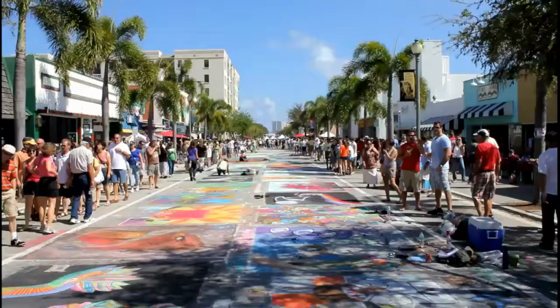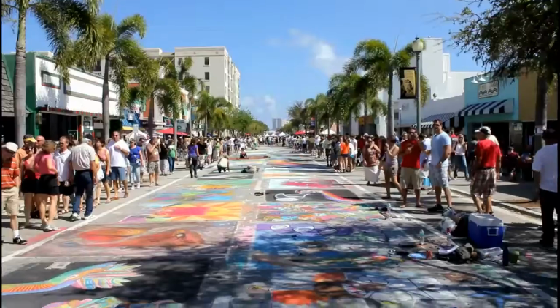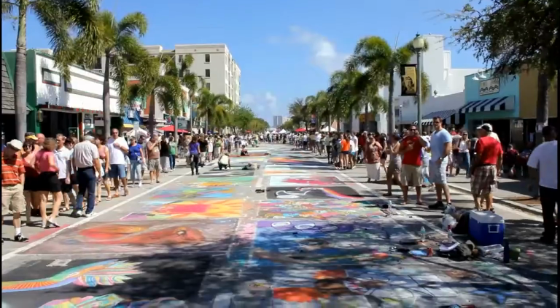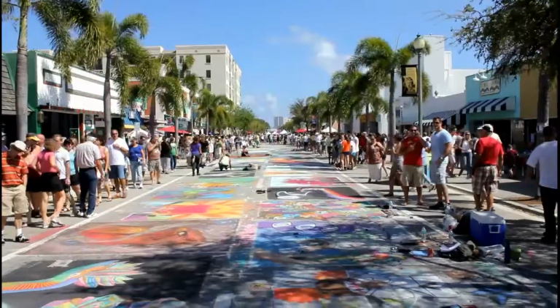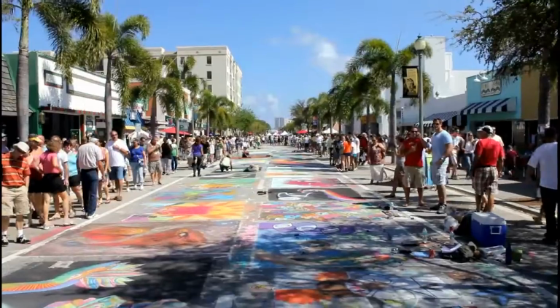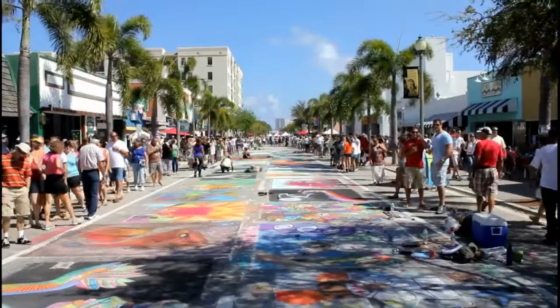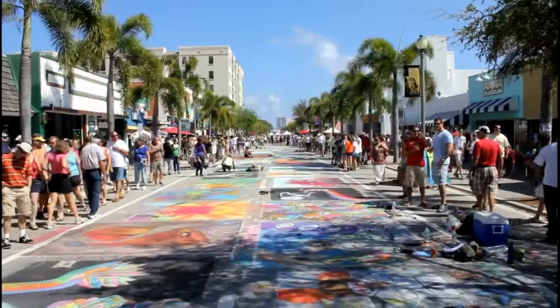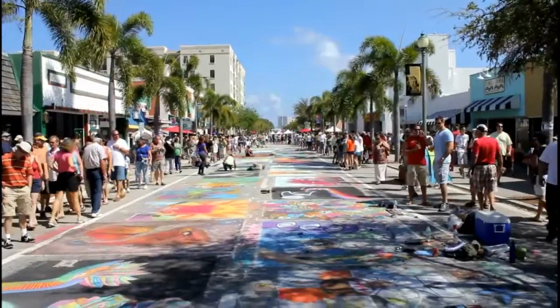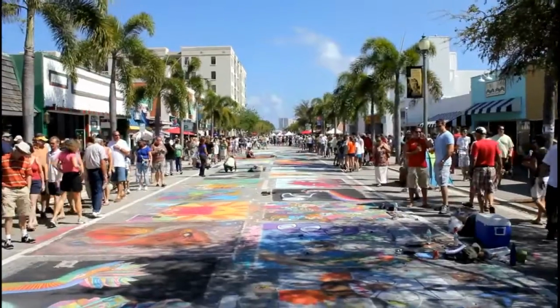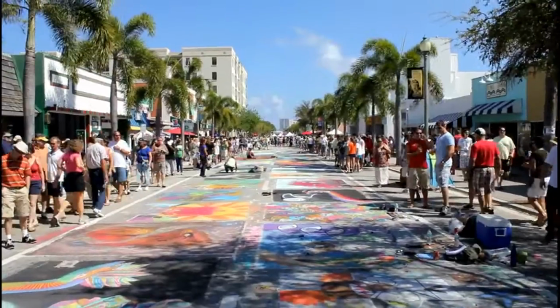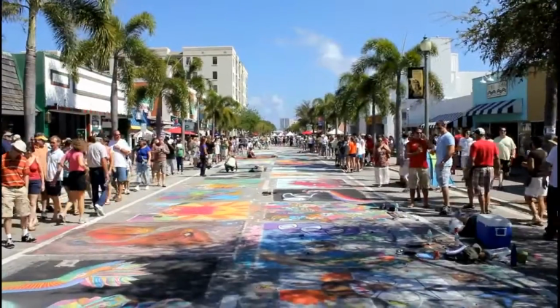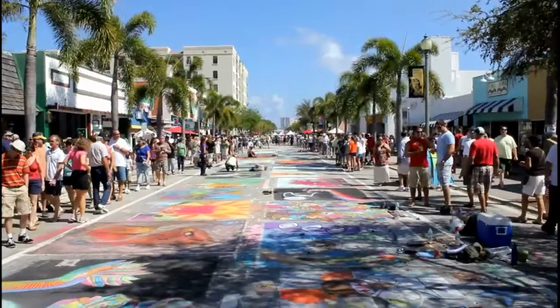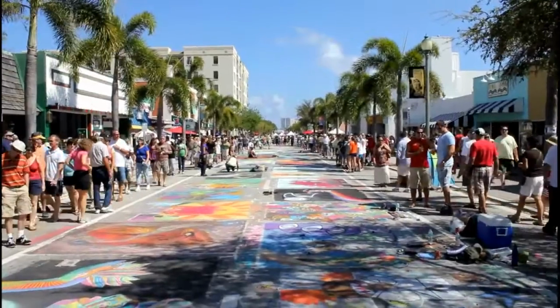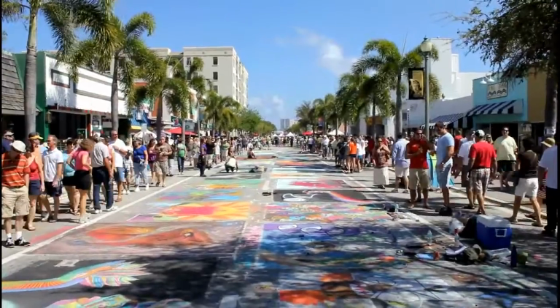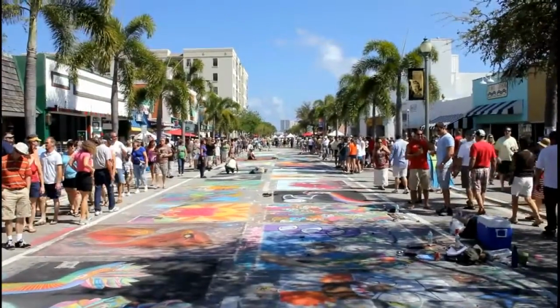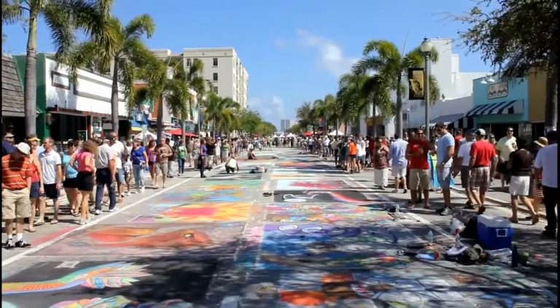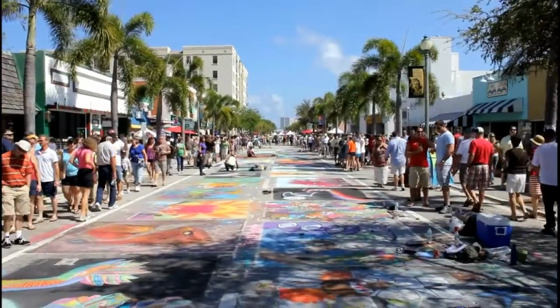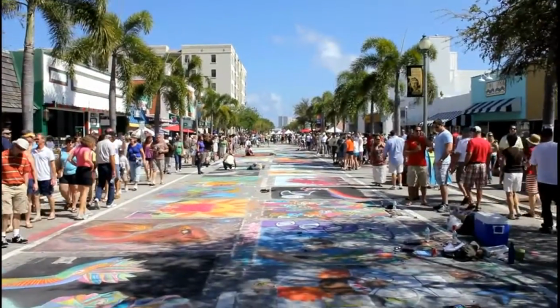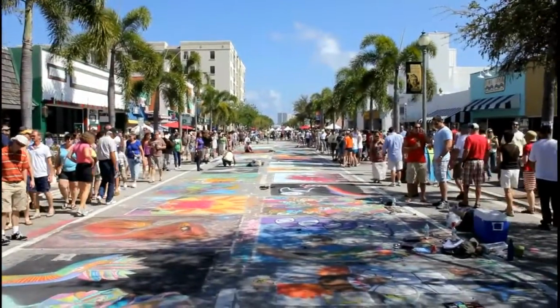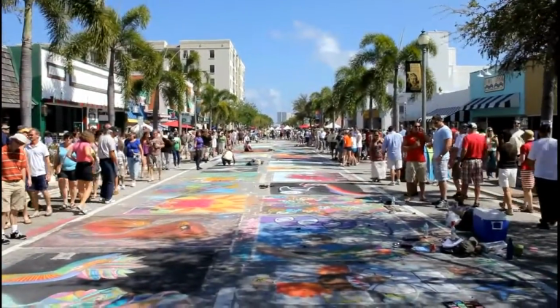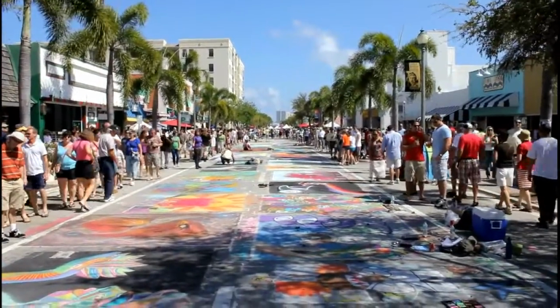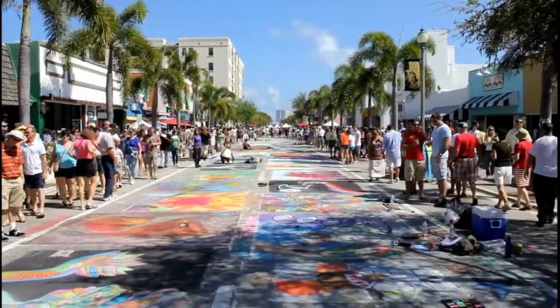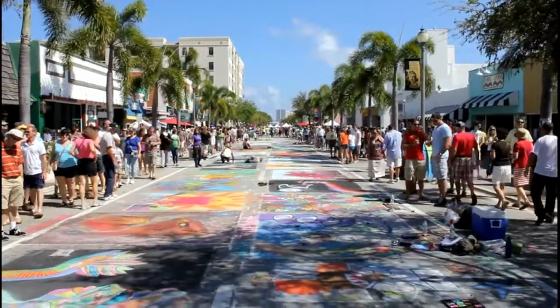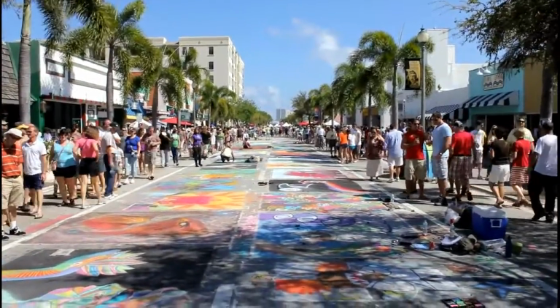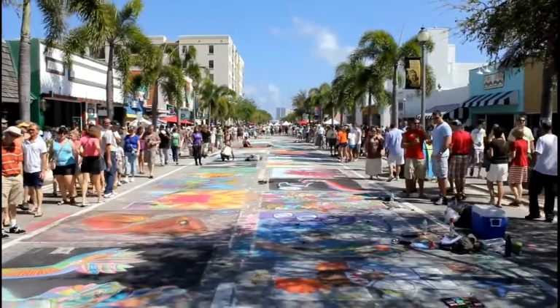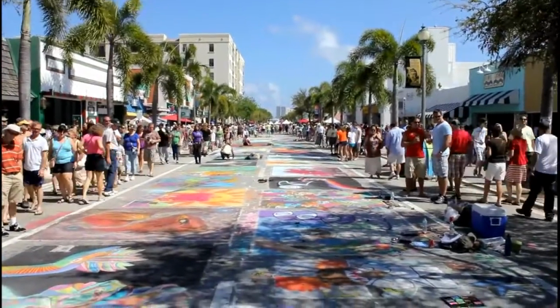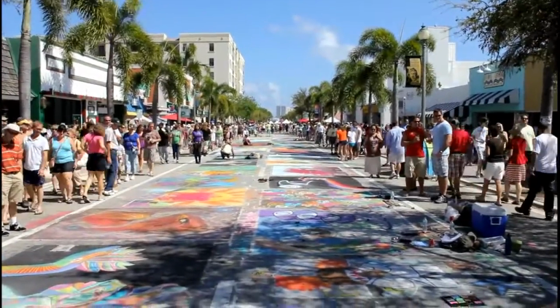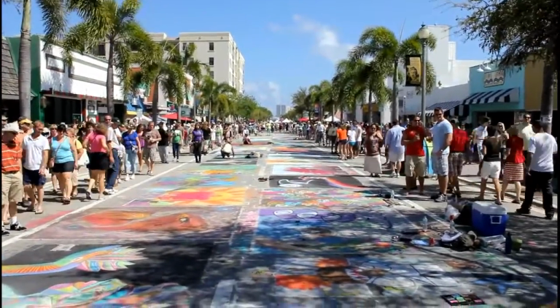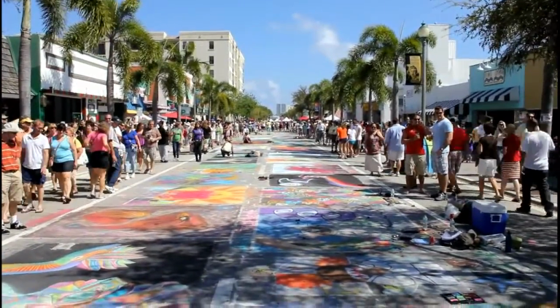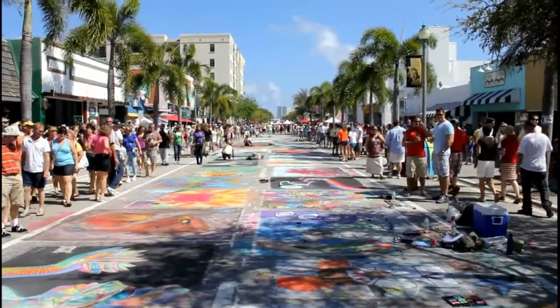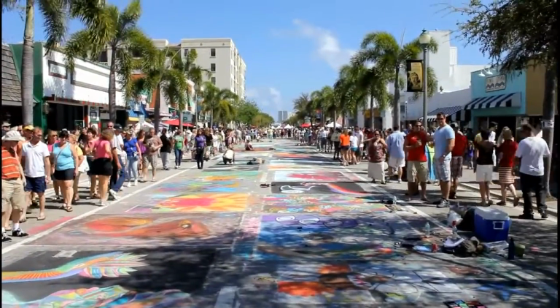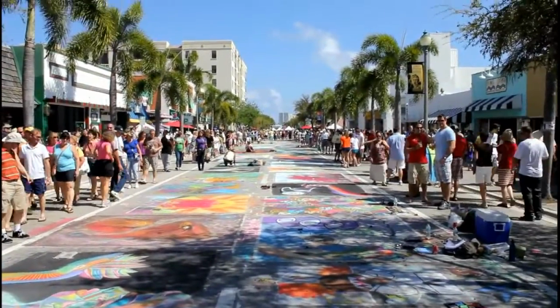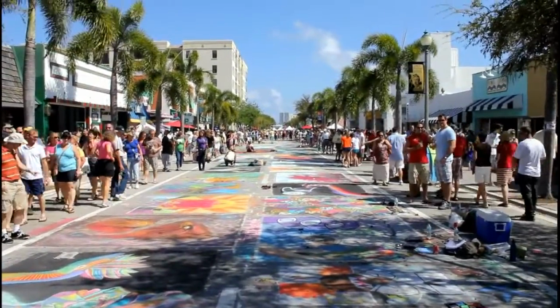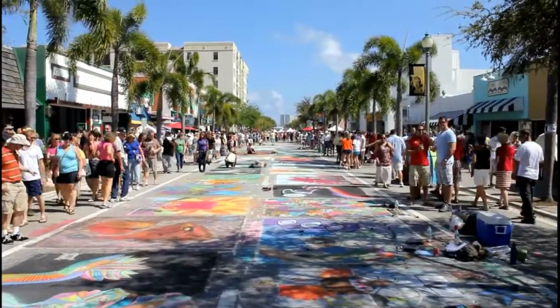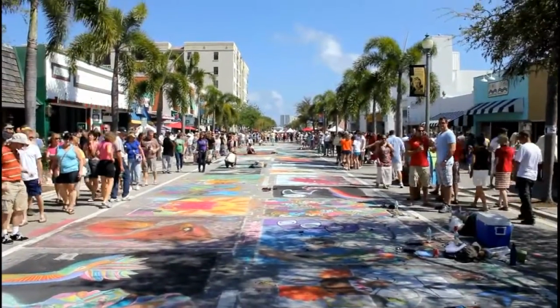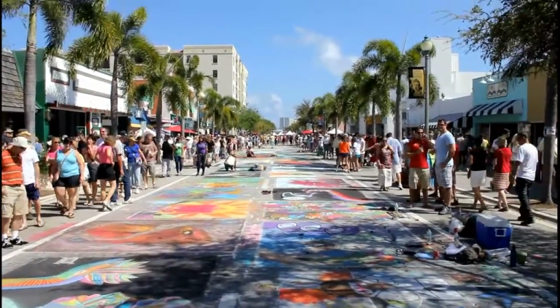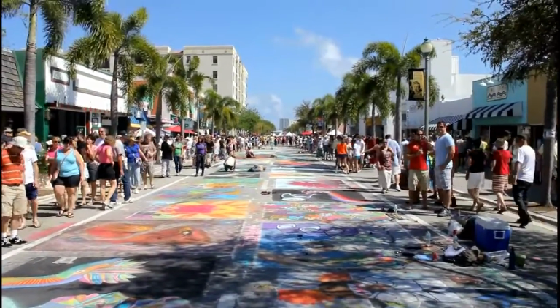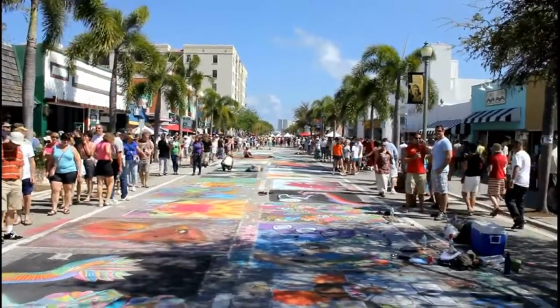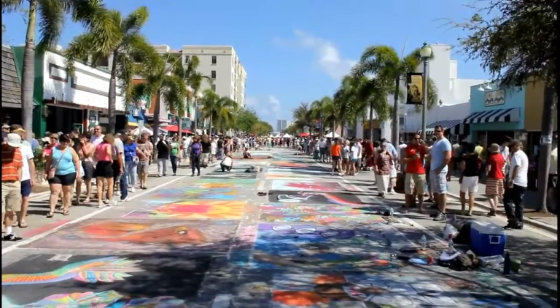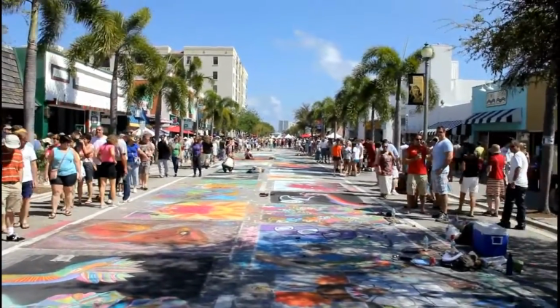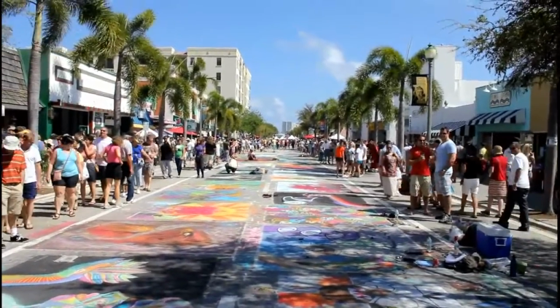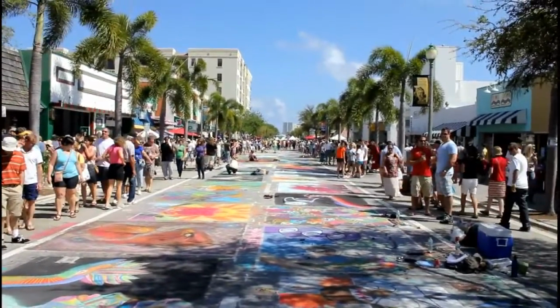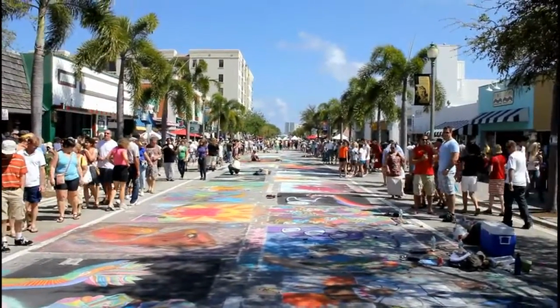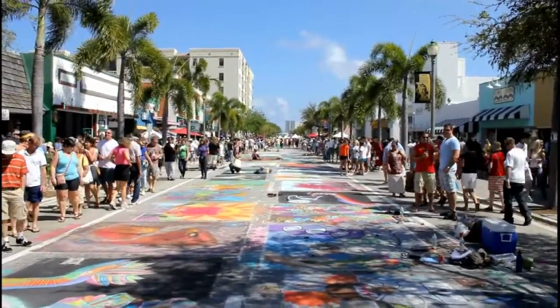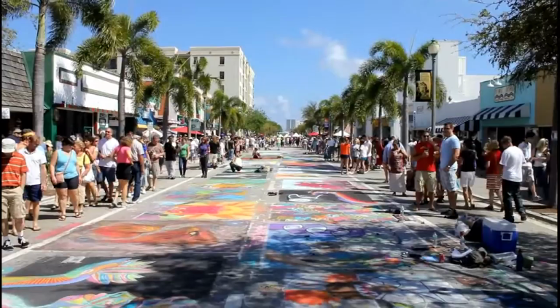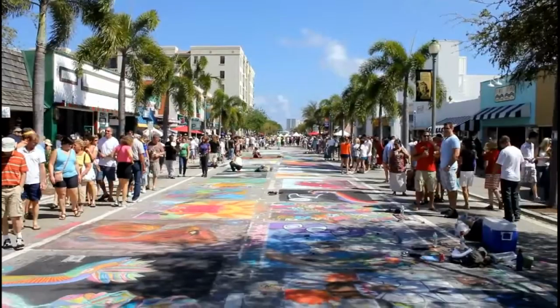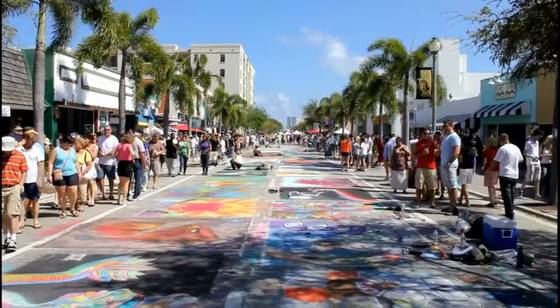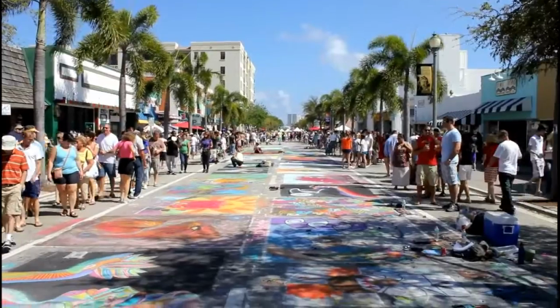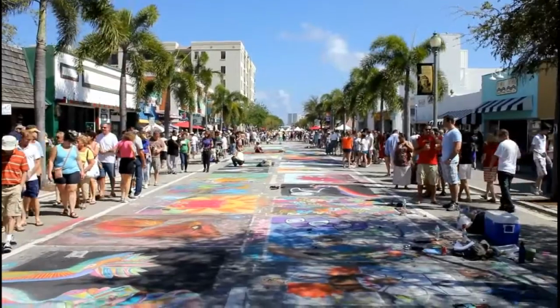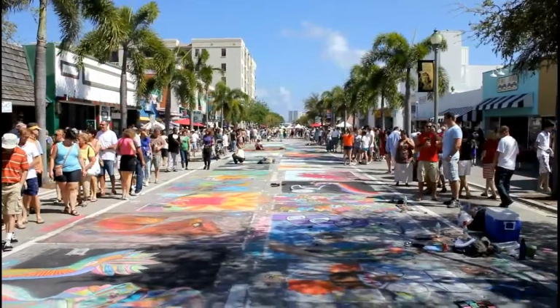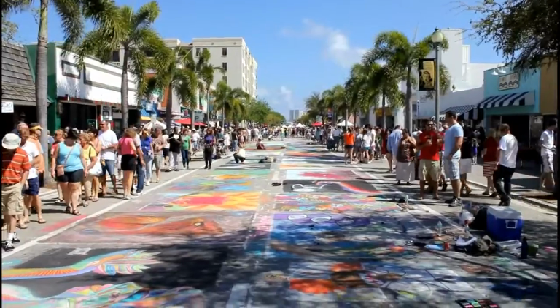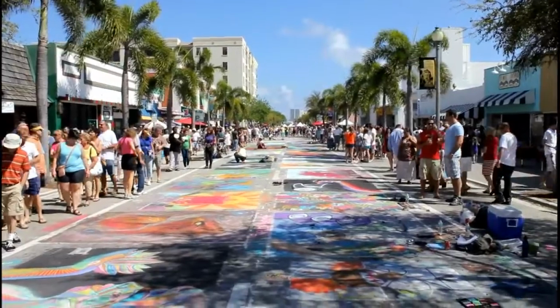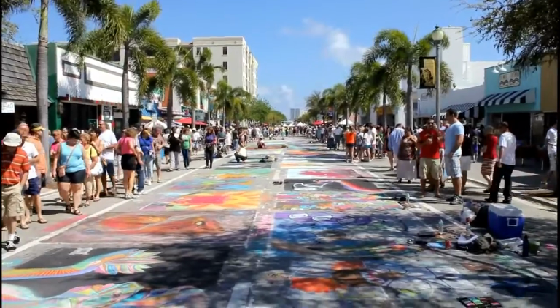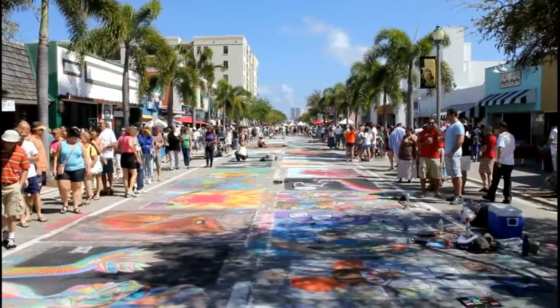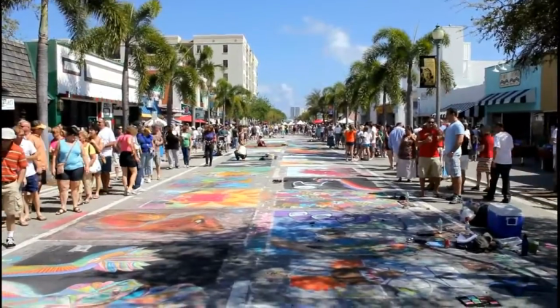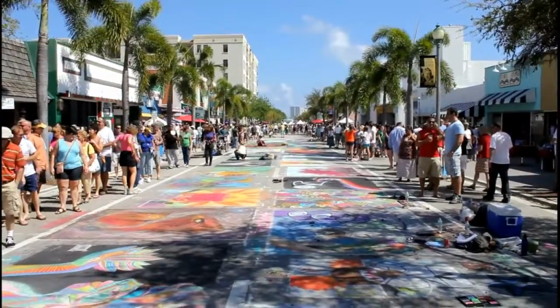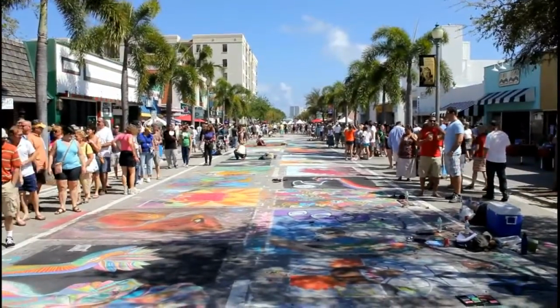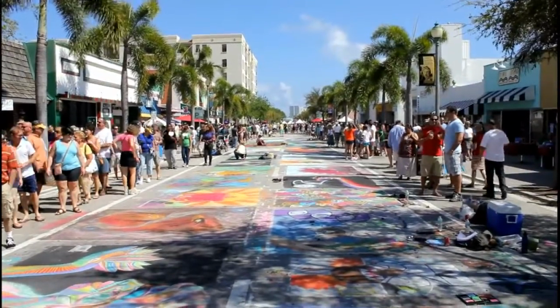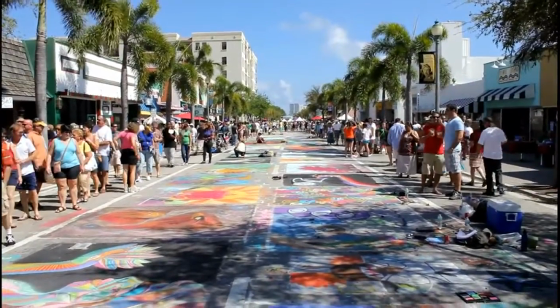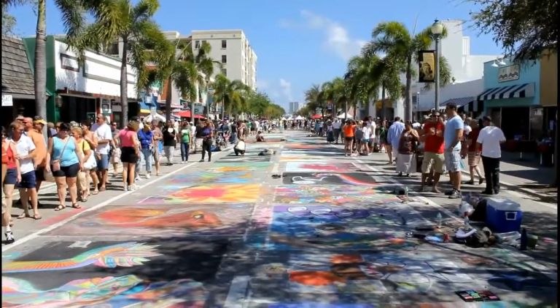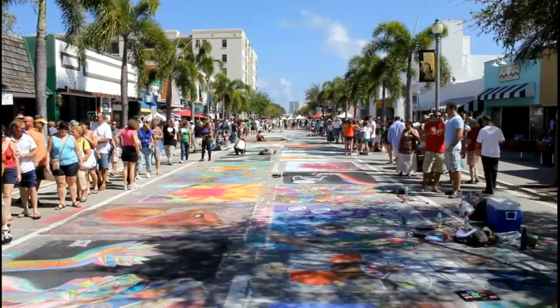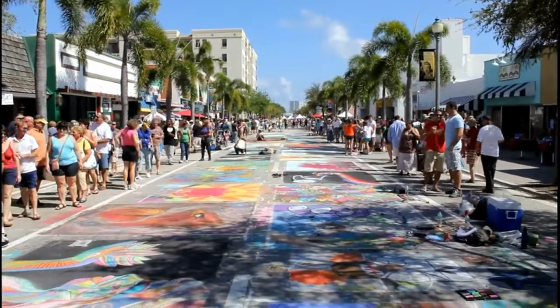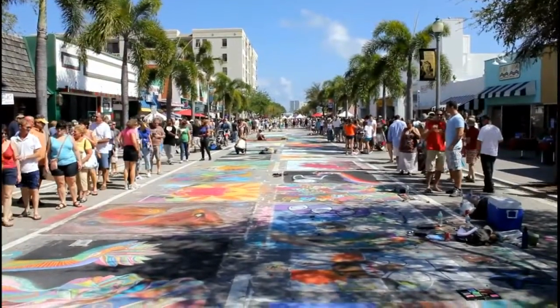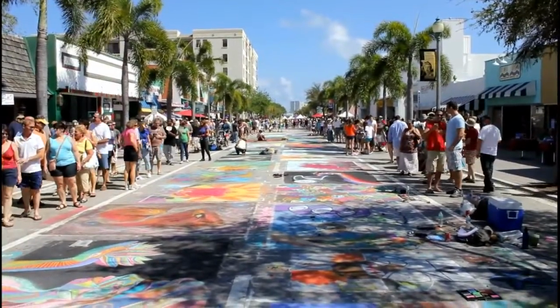It's Lake Worth Street Painting Festival, February 27th, 2011.